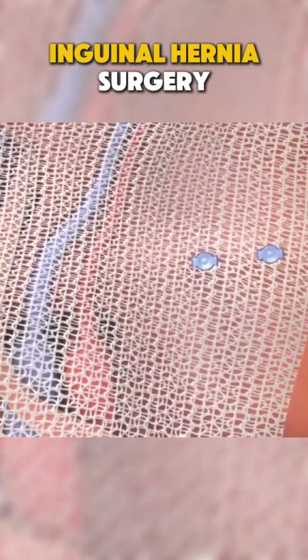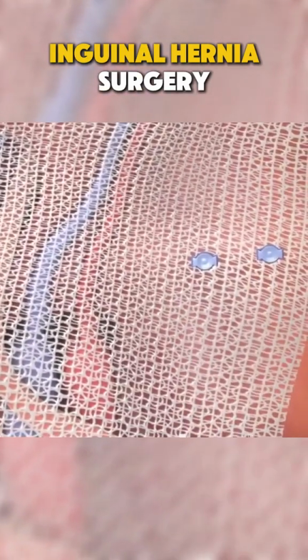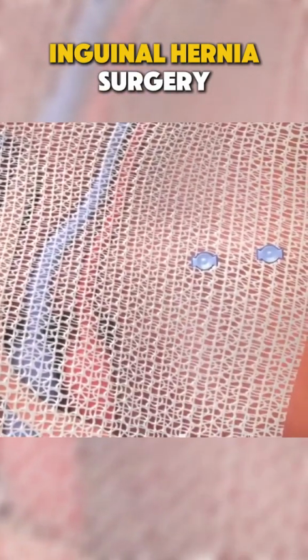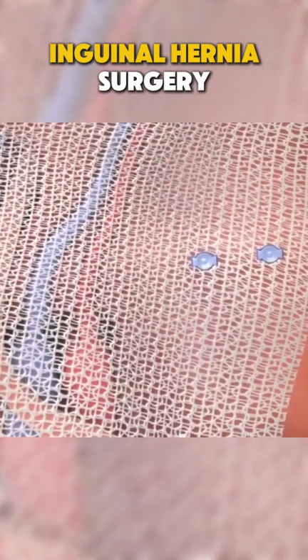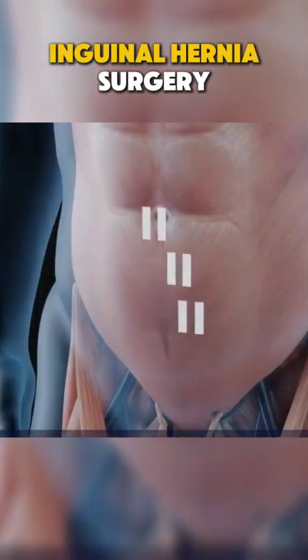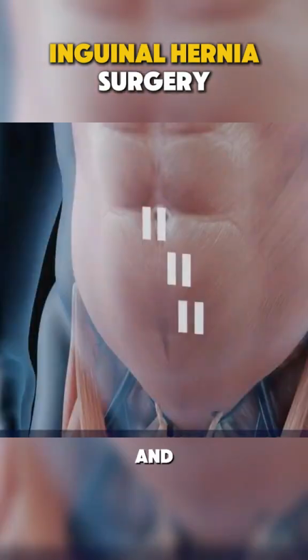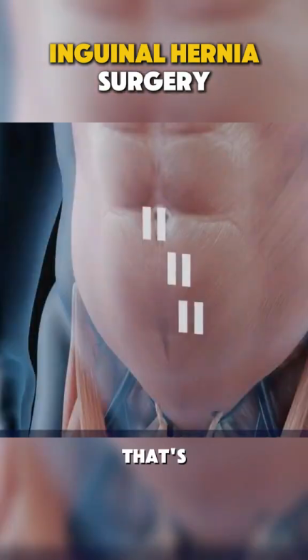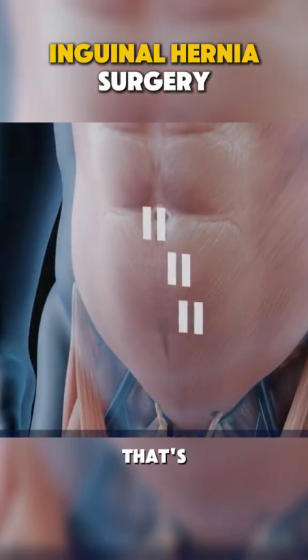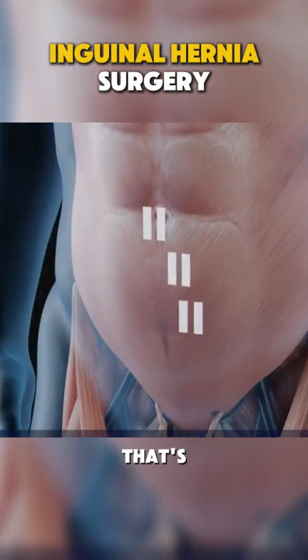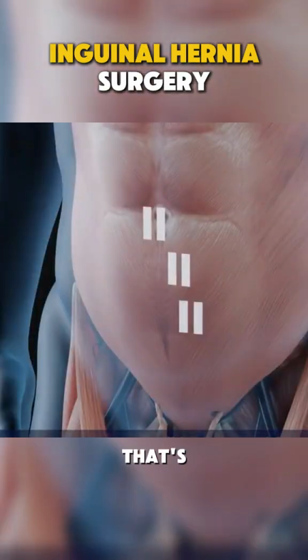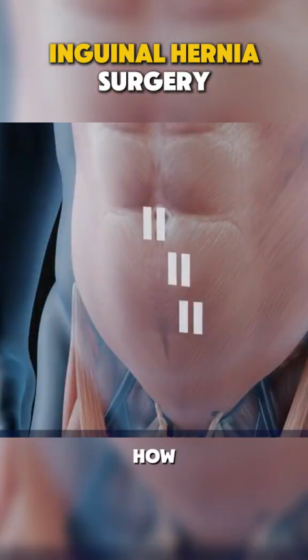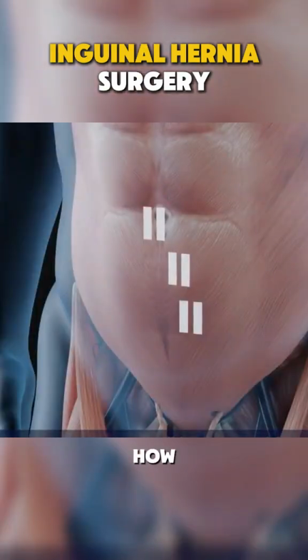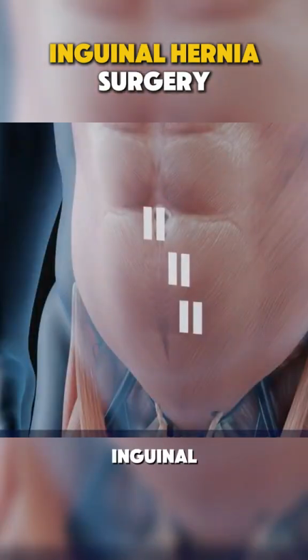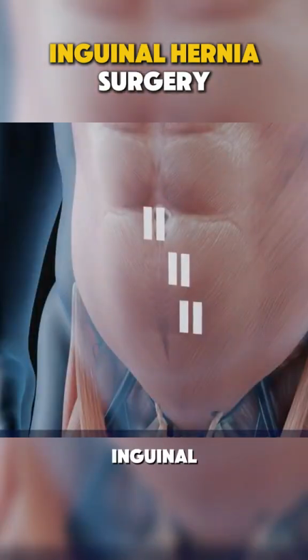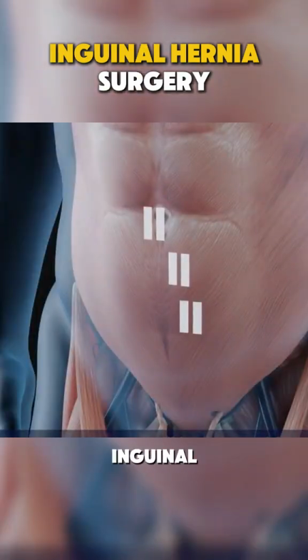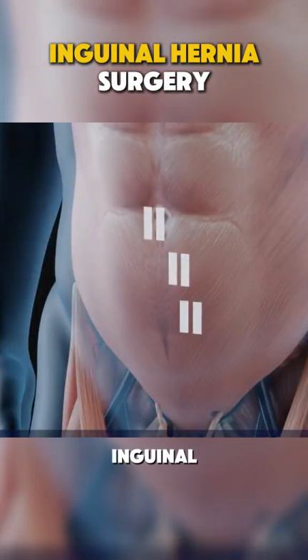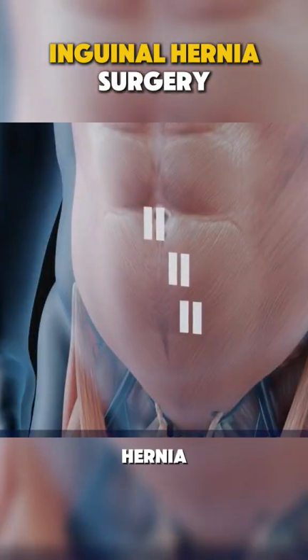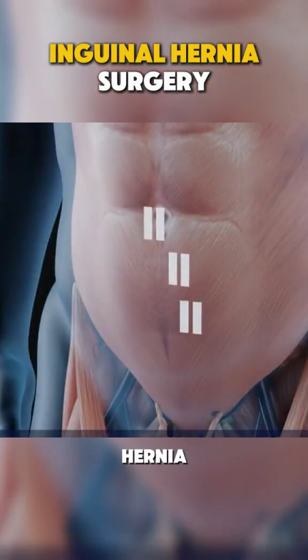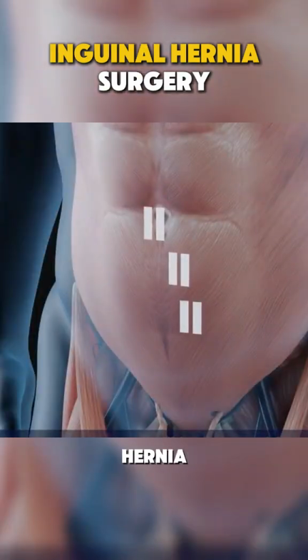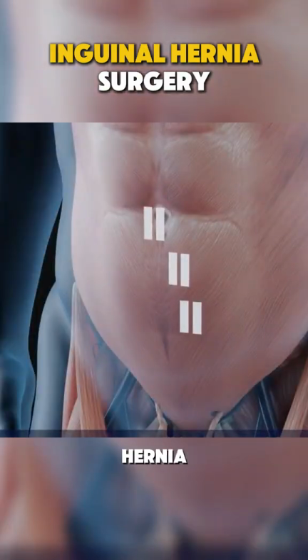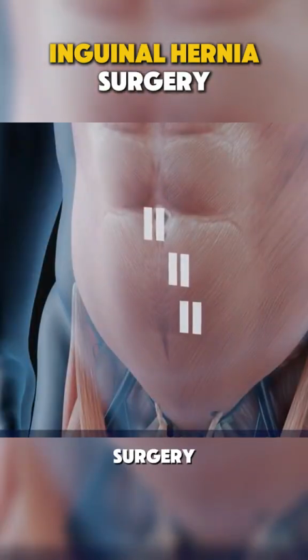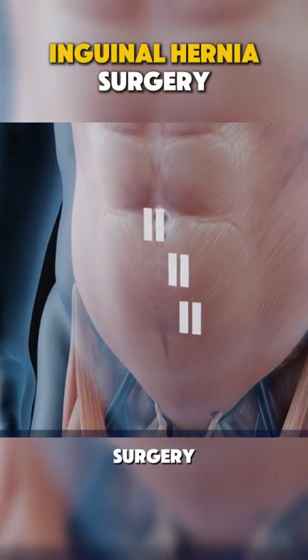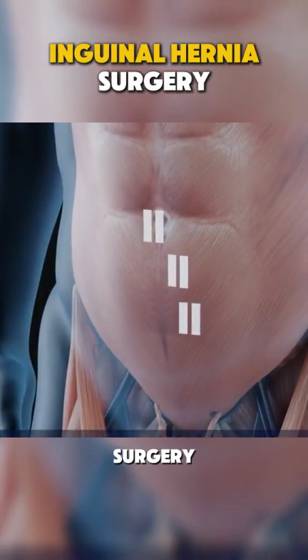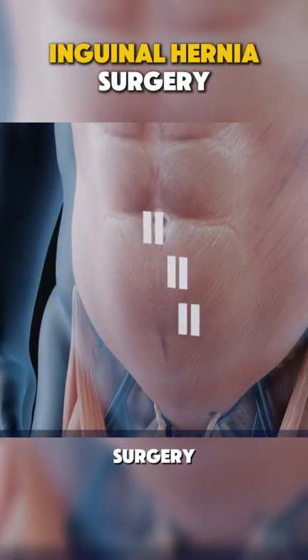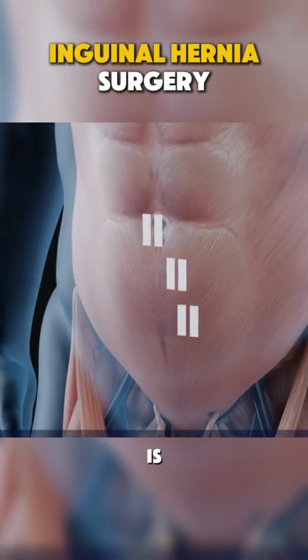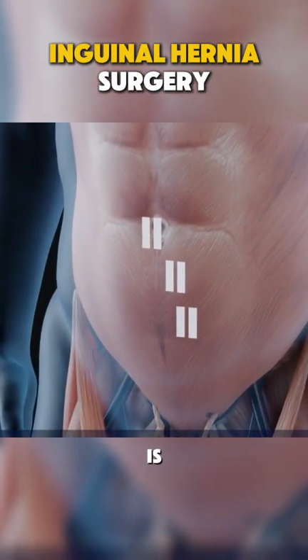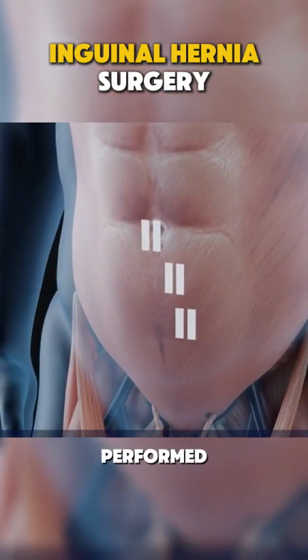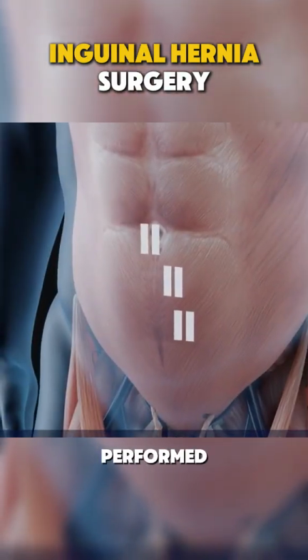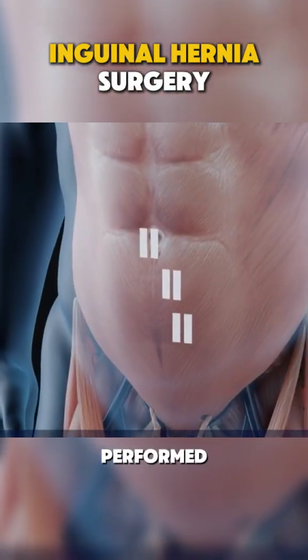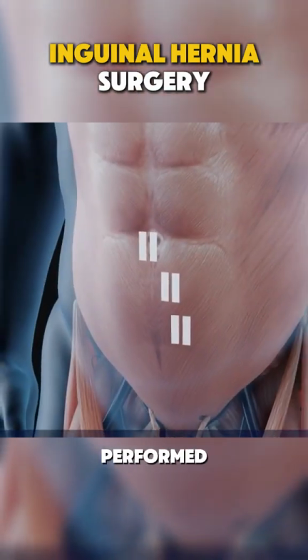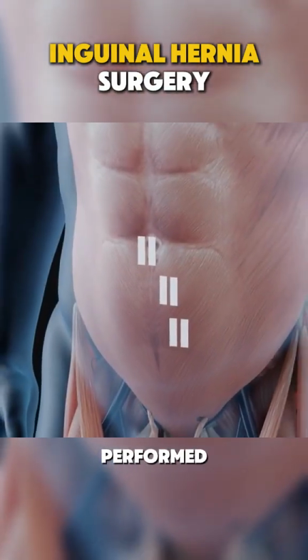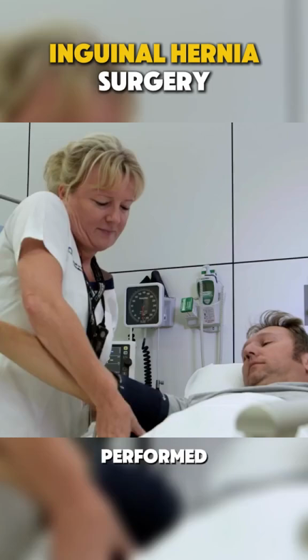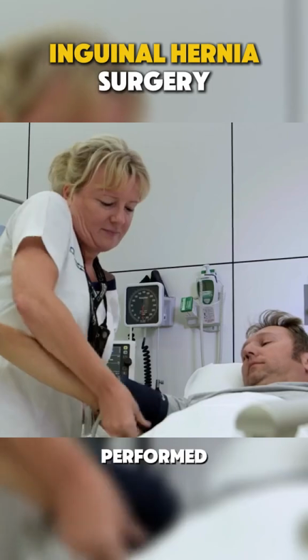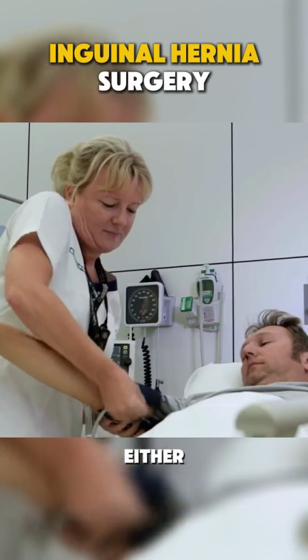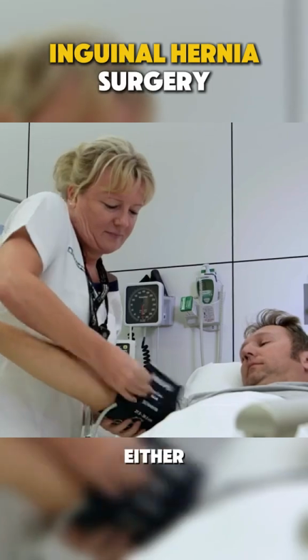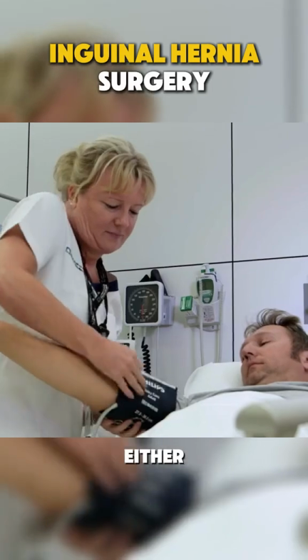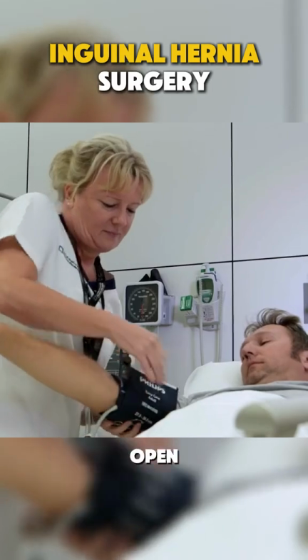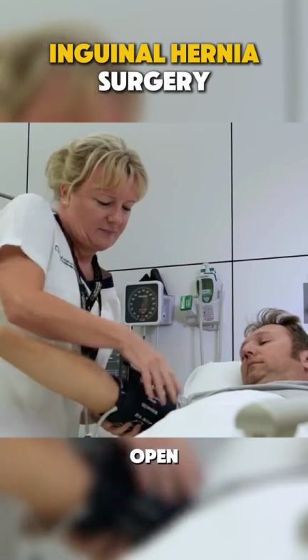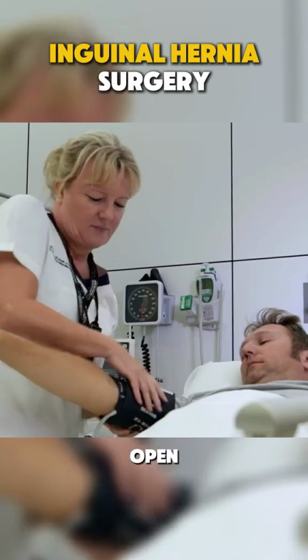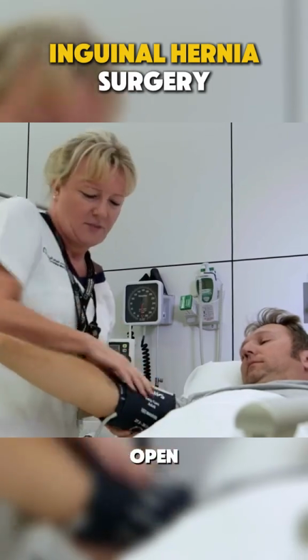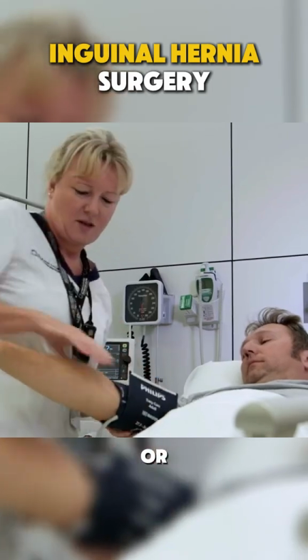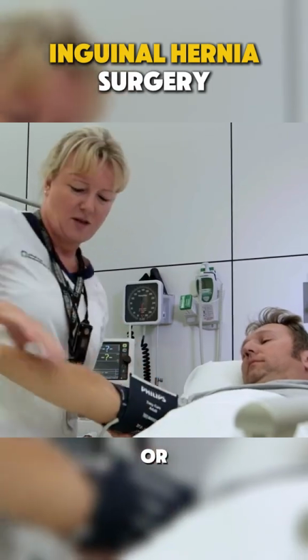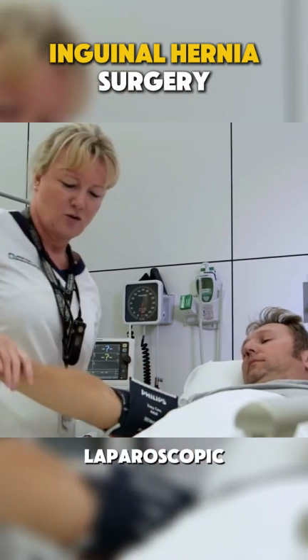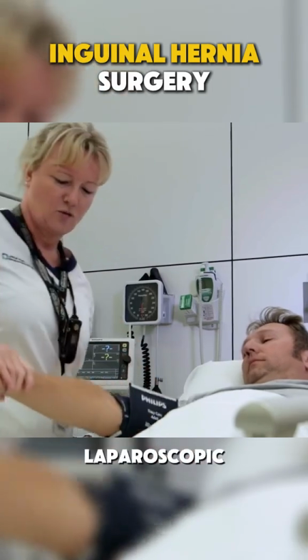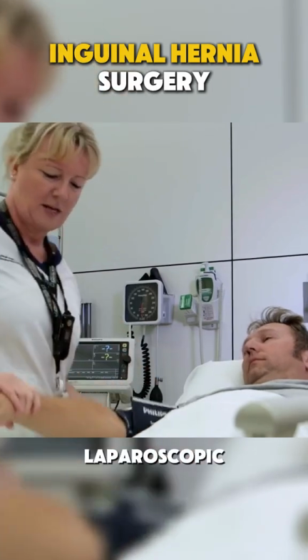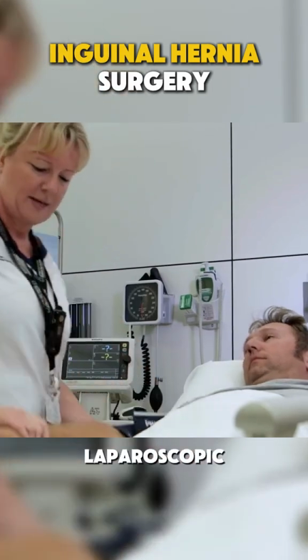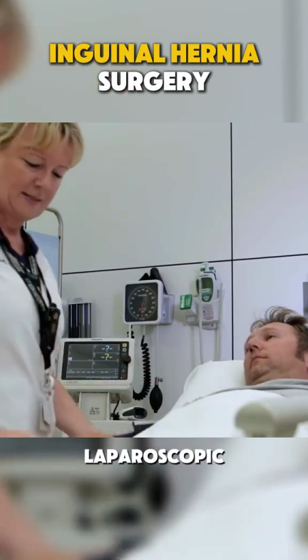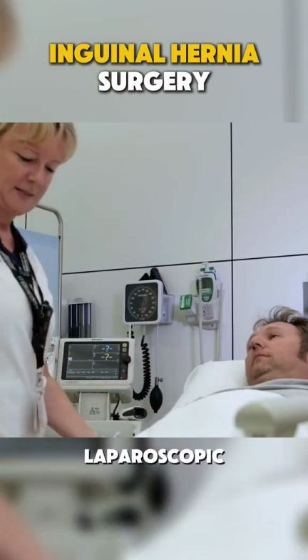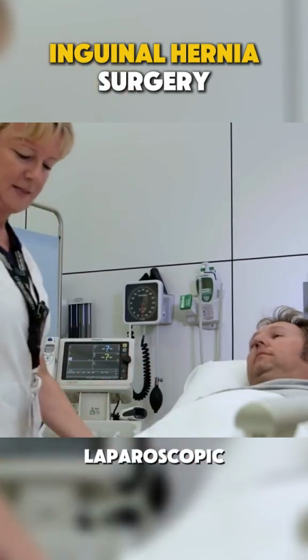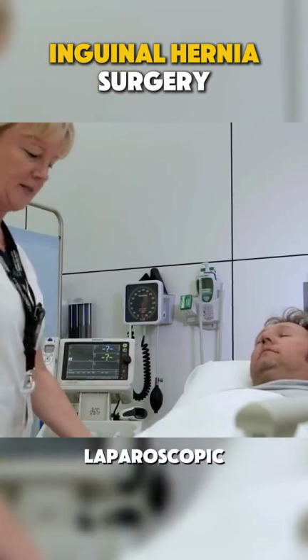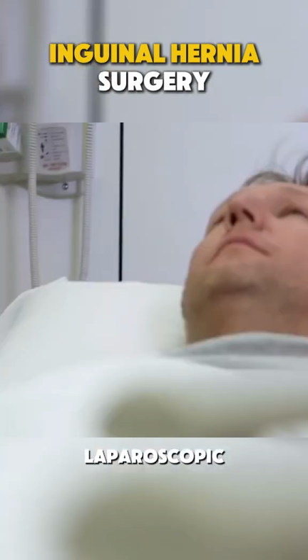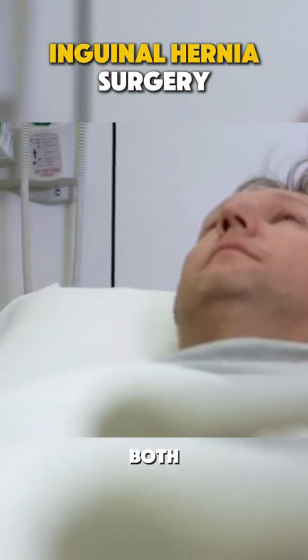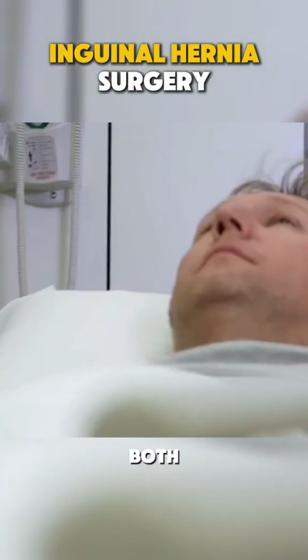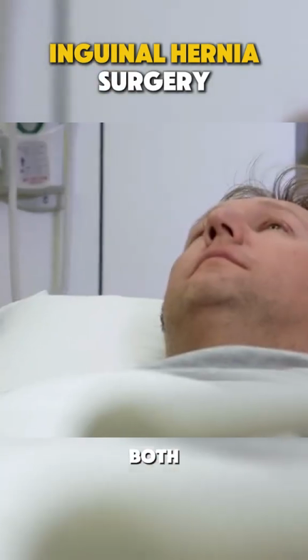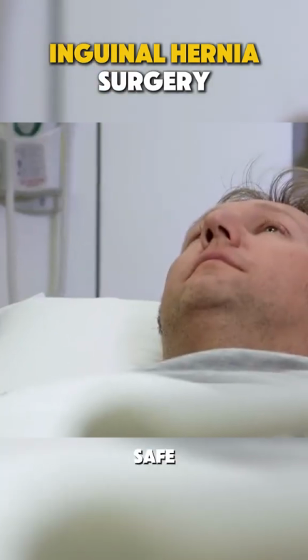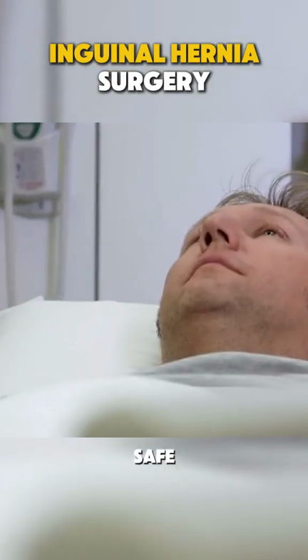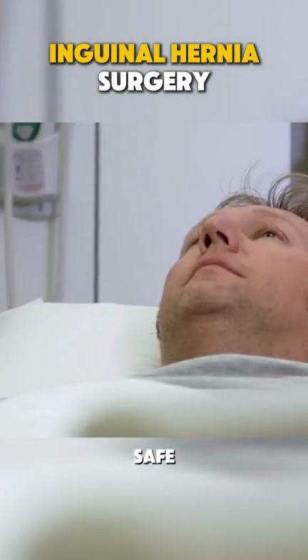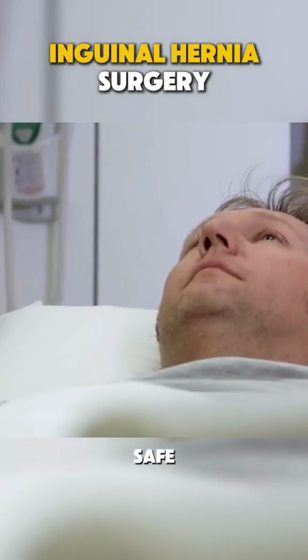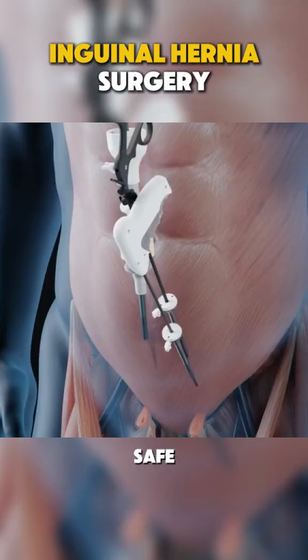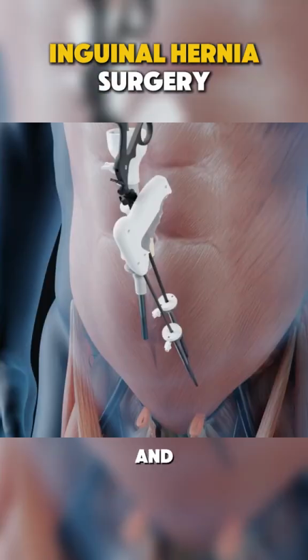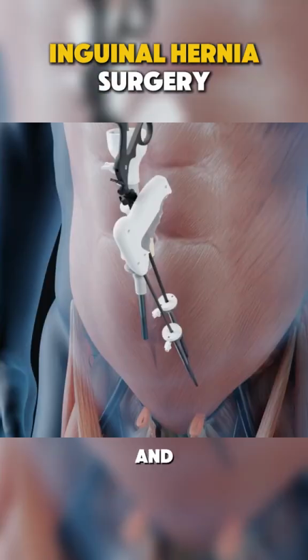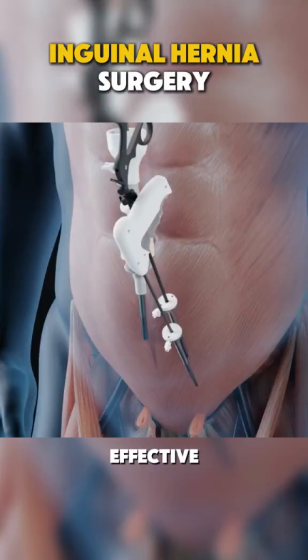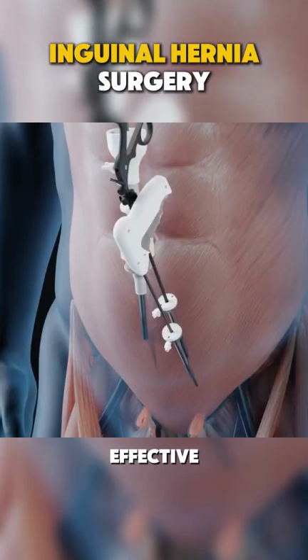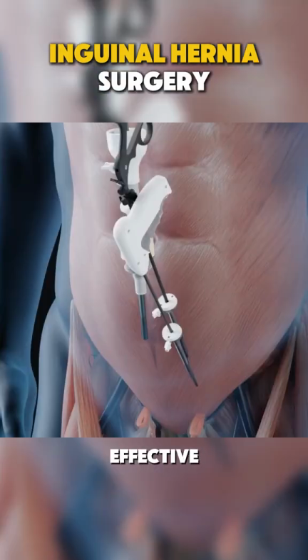And that's how inguinal hernia surgery is performed — either open or laparoscopic, both safe and effective.